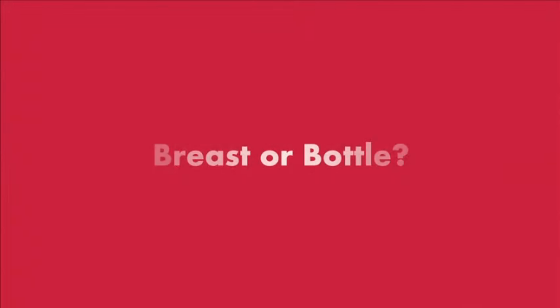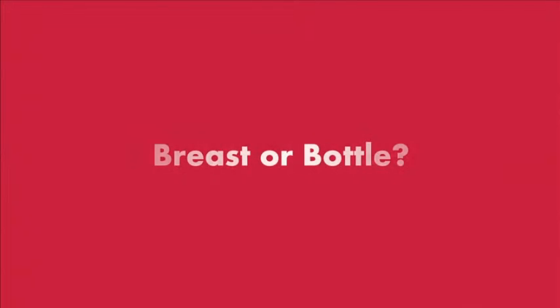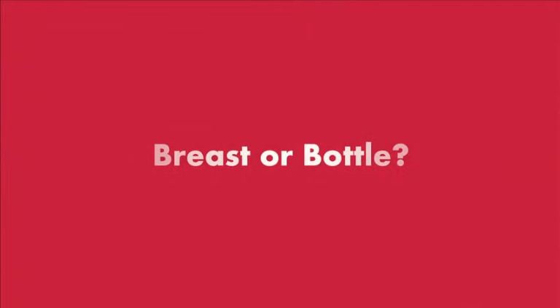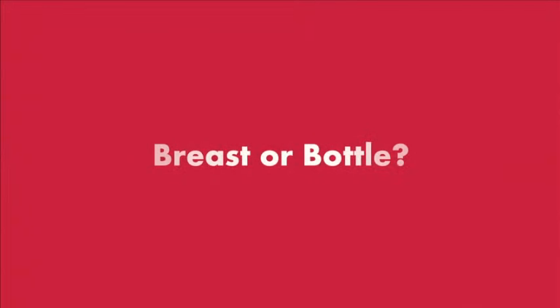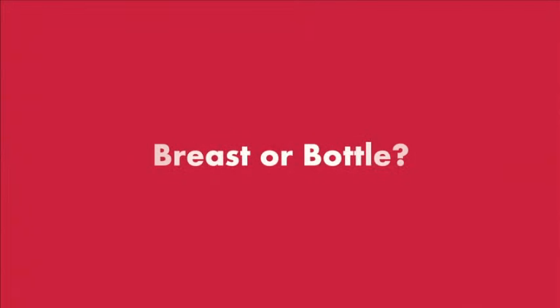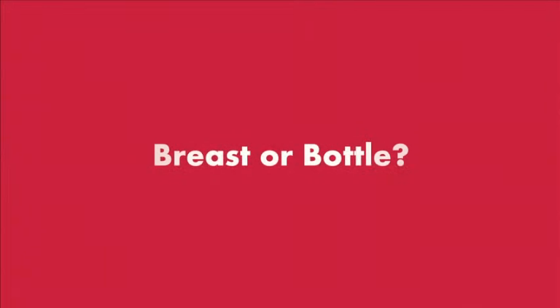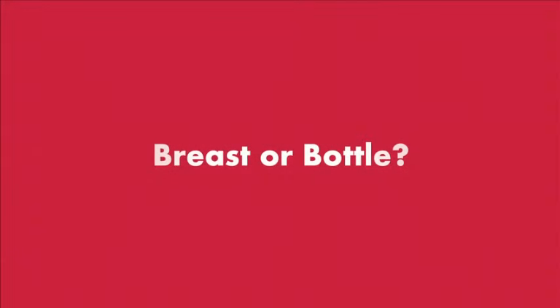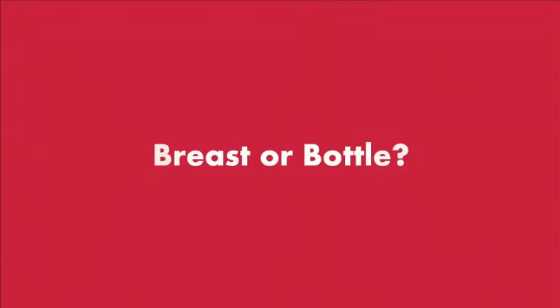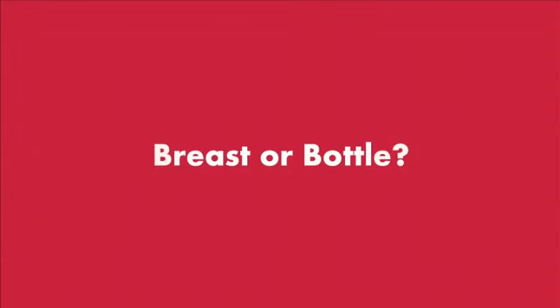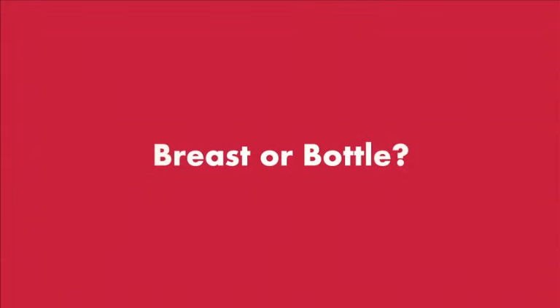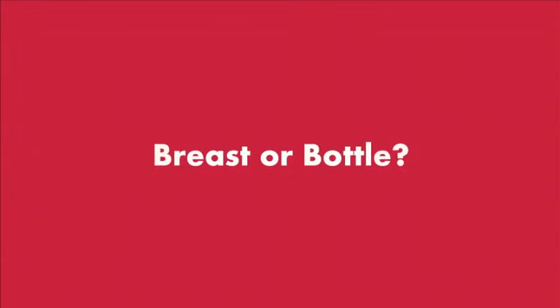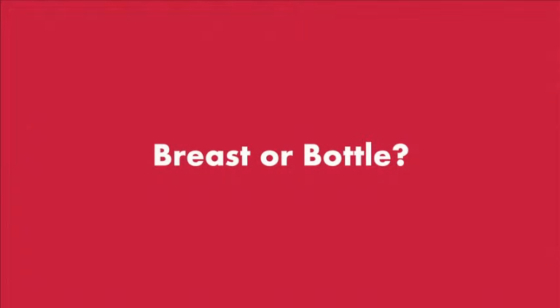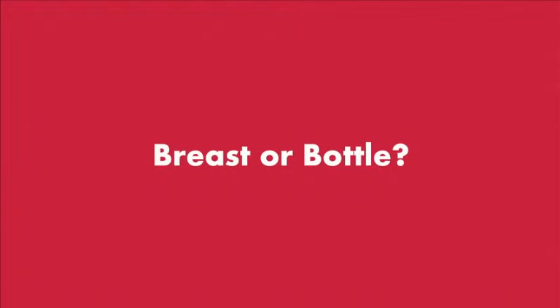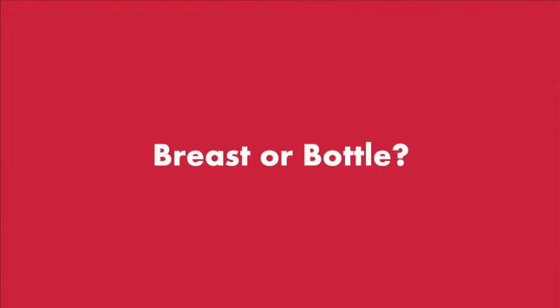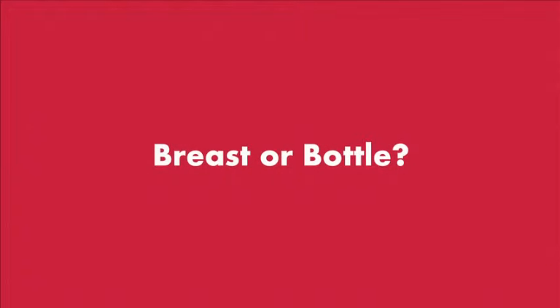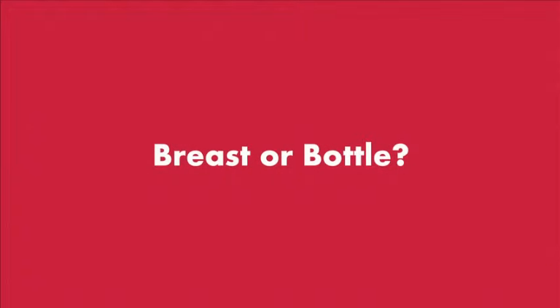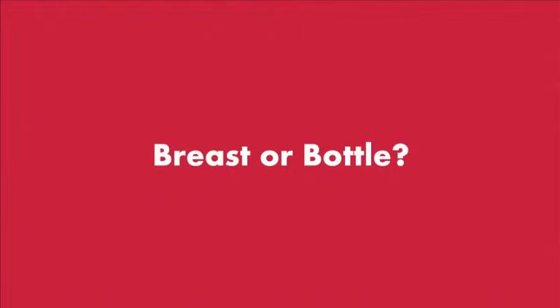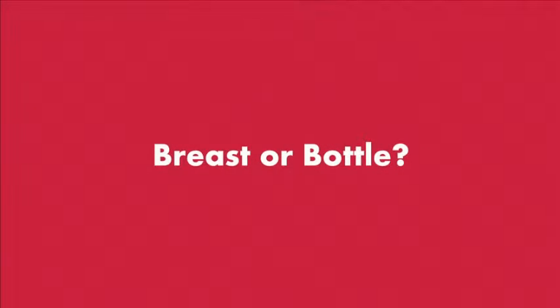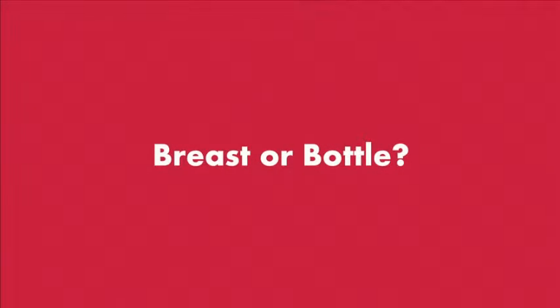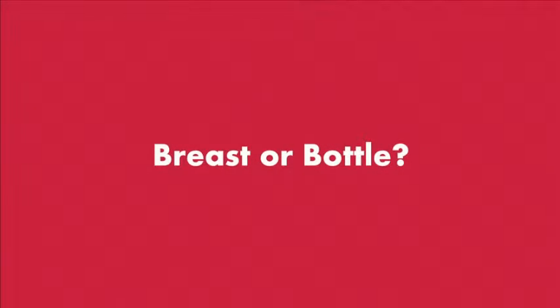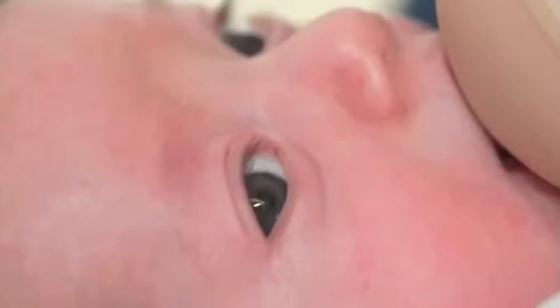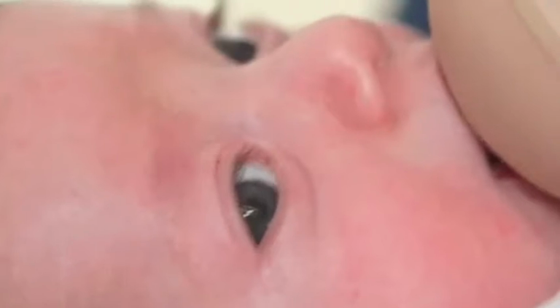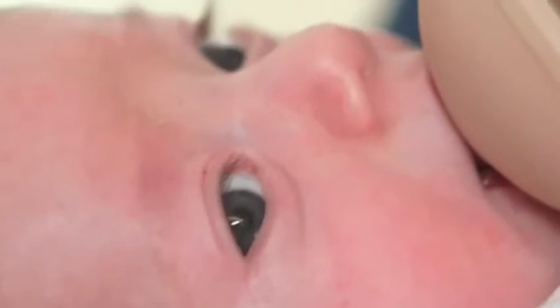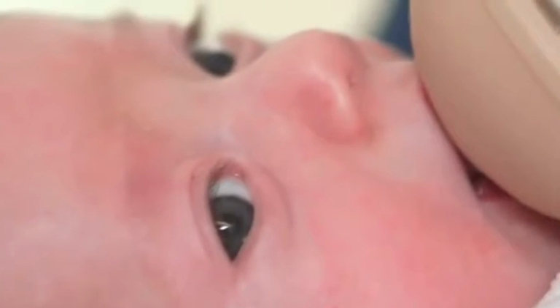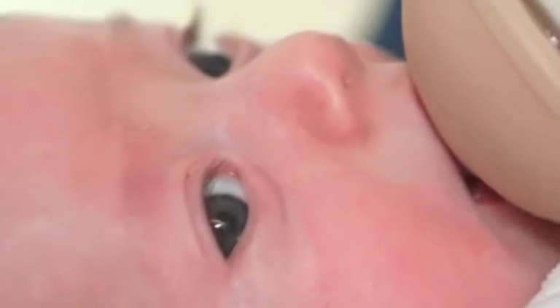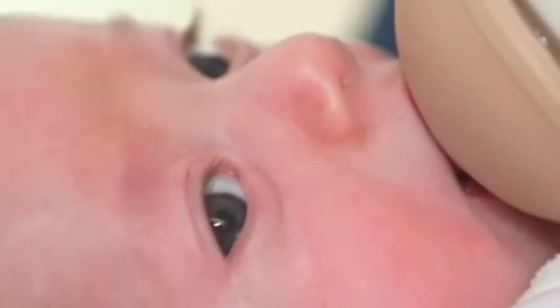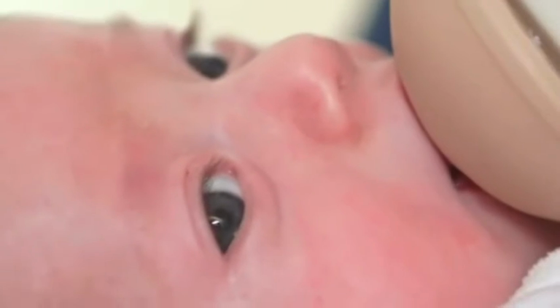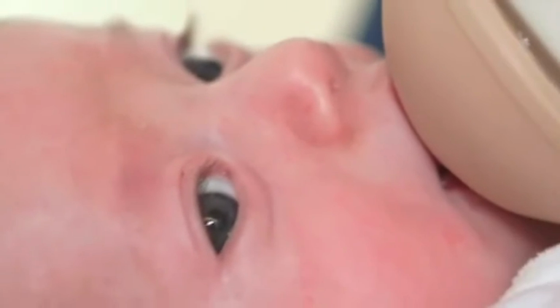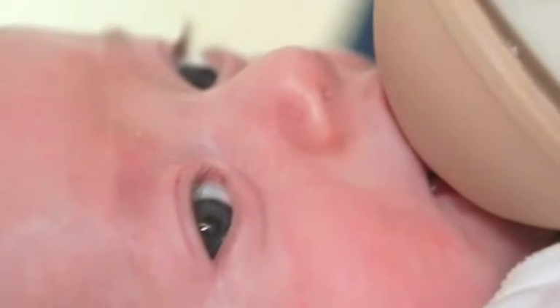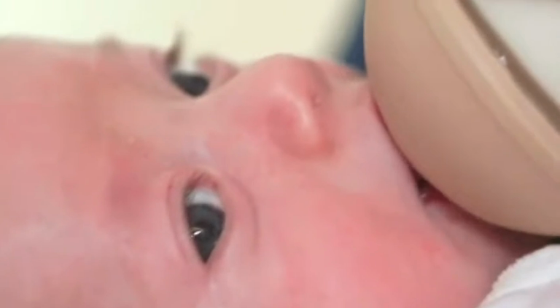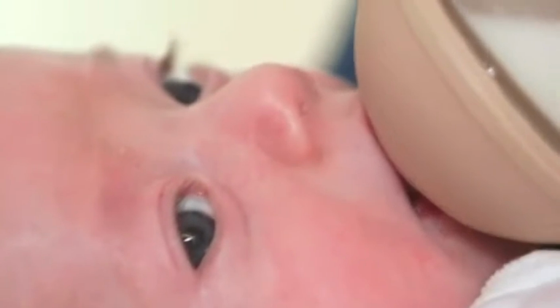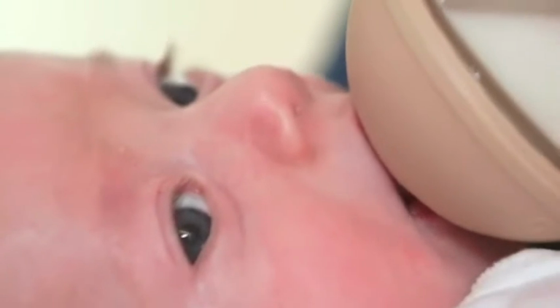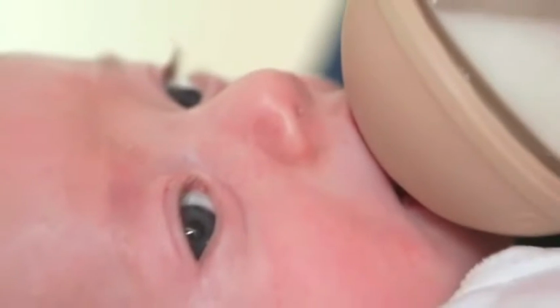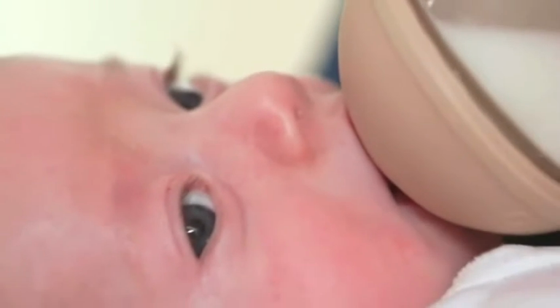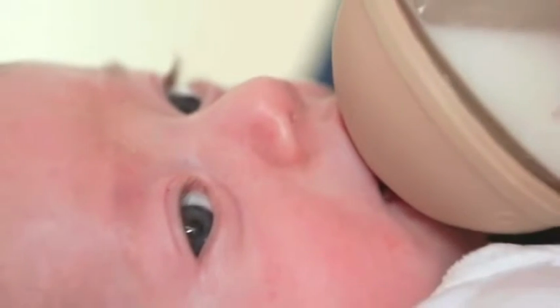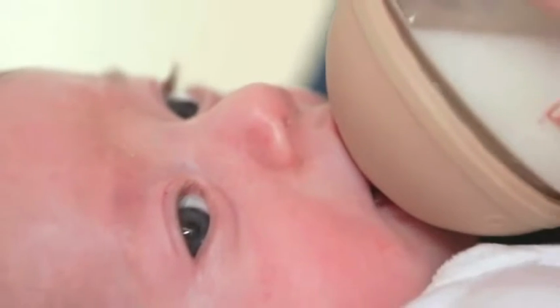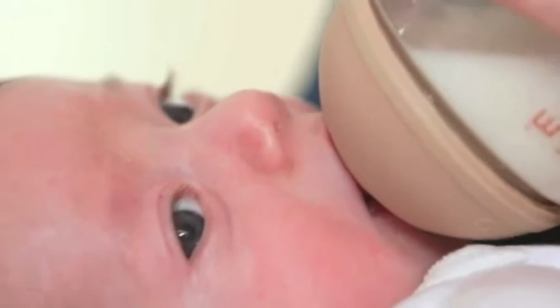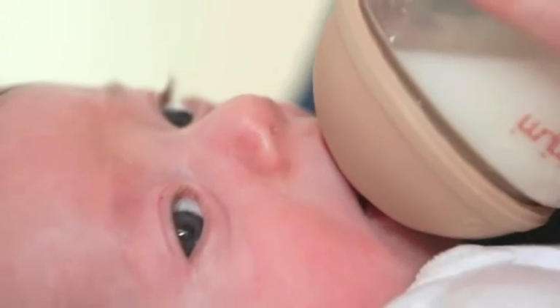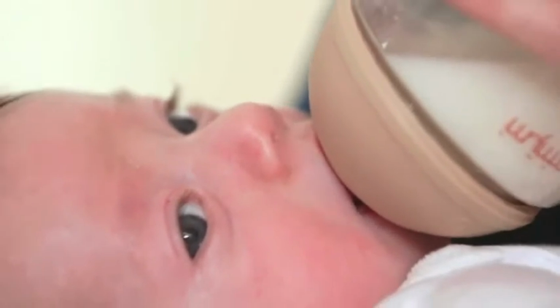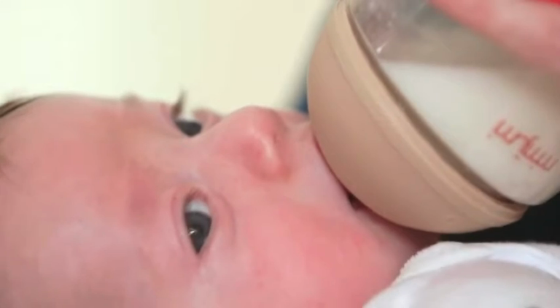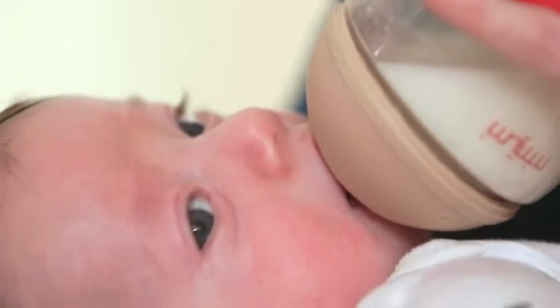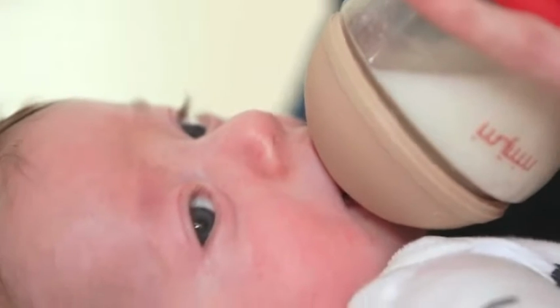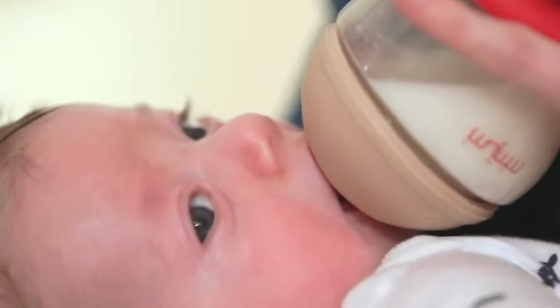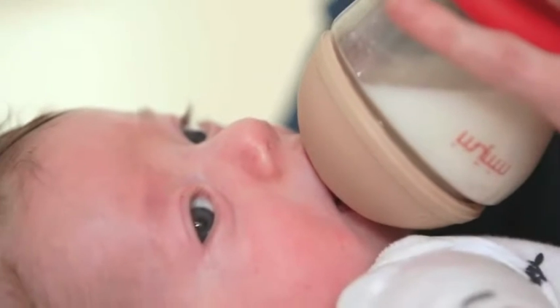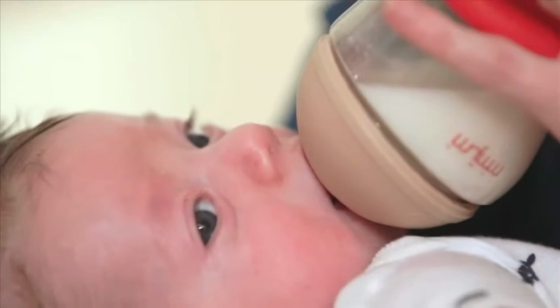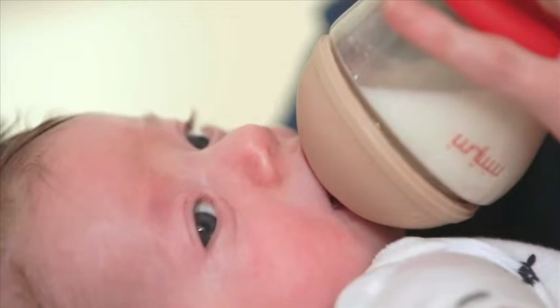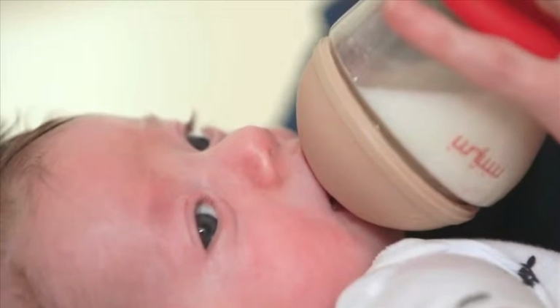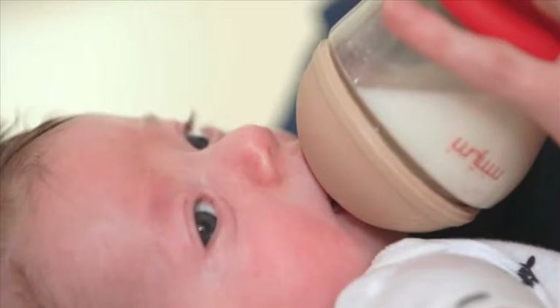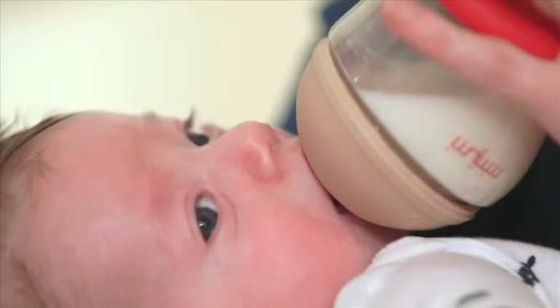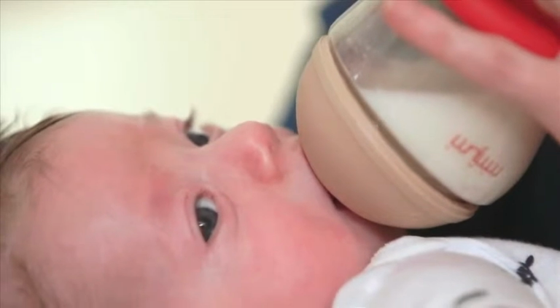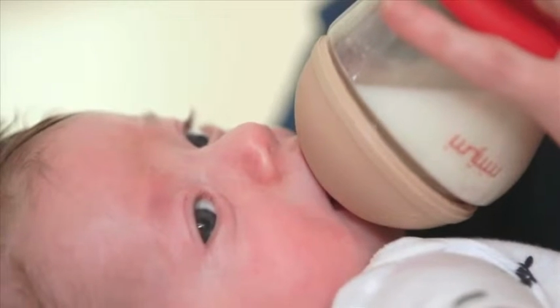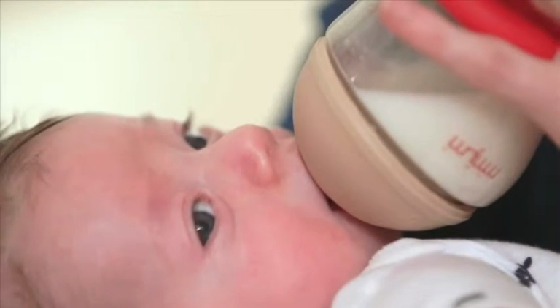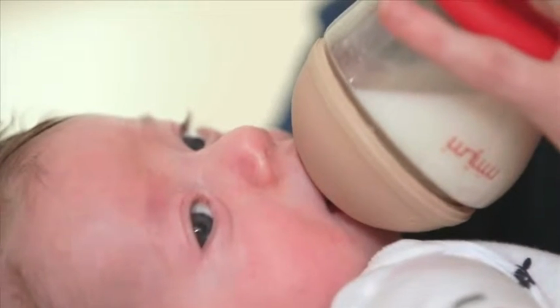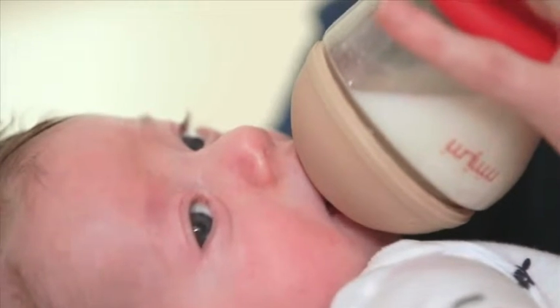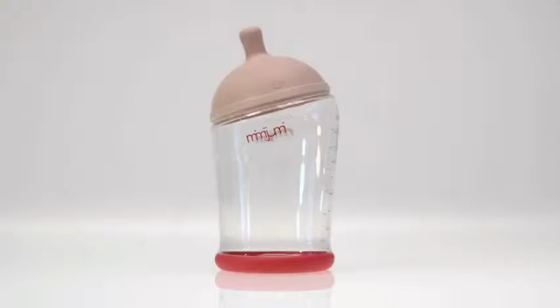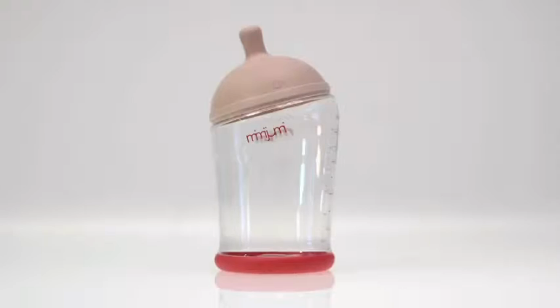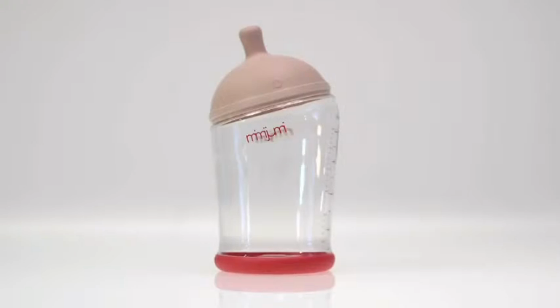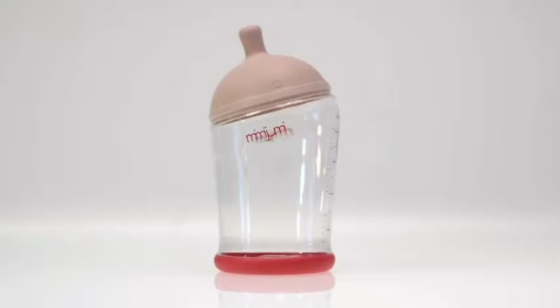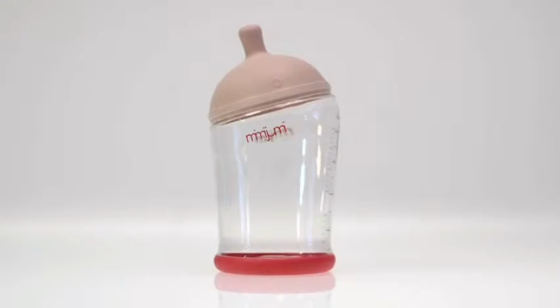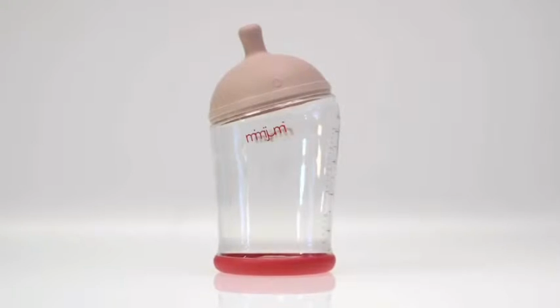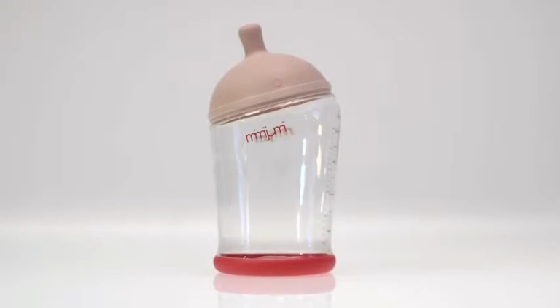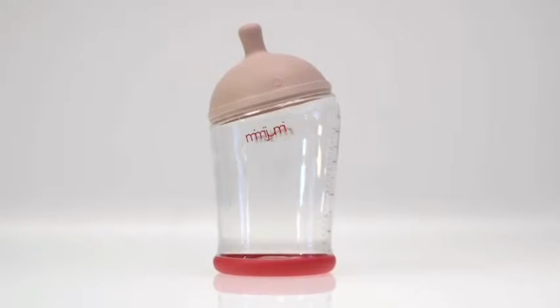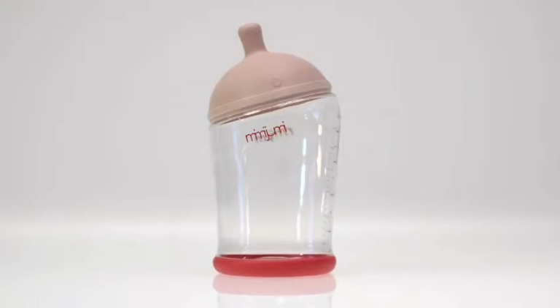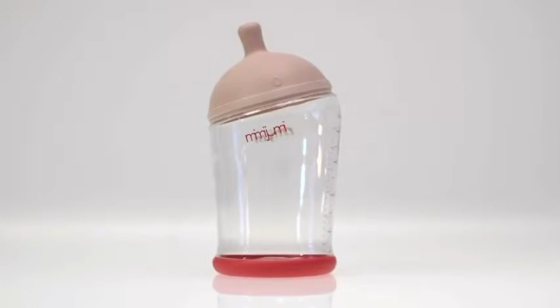Breast or bottle? Why not both? Introducing Mimi Jumi, the baby bottle designed to work exactly like a mother's breast.